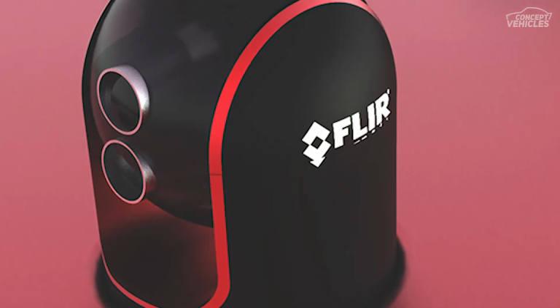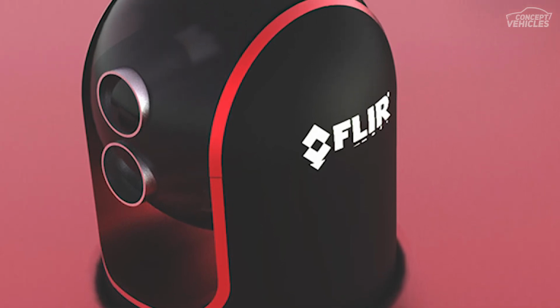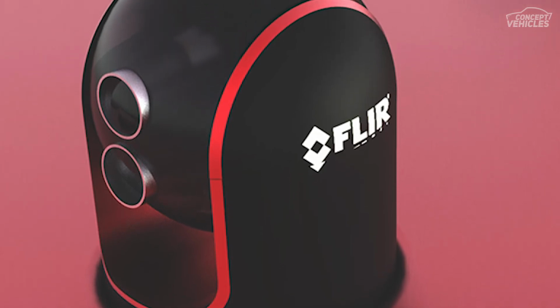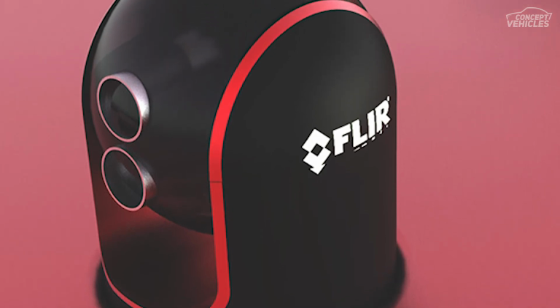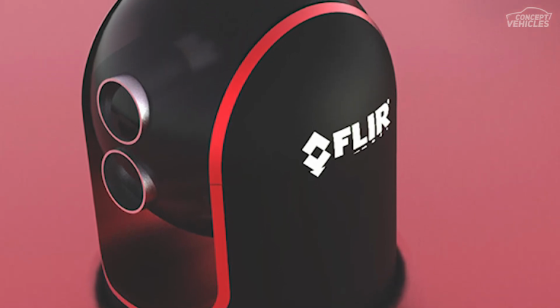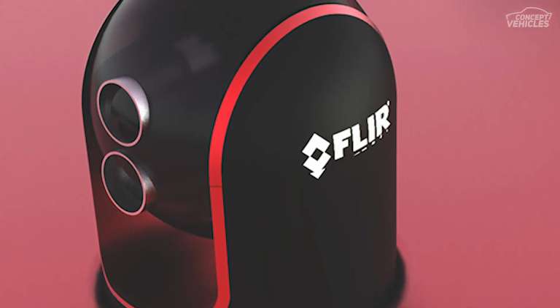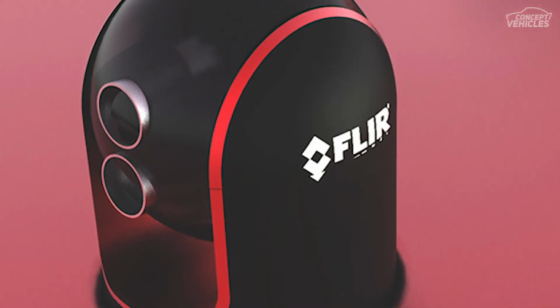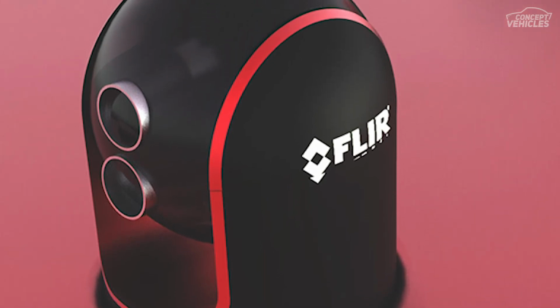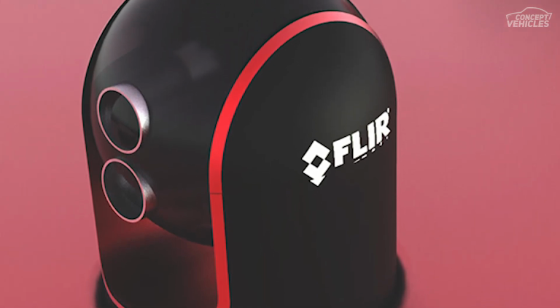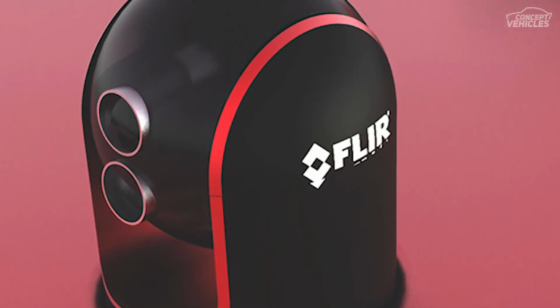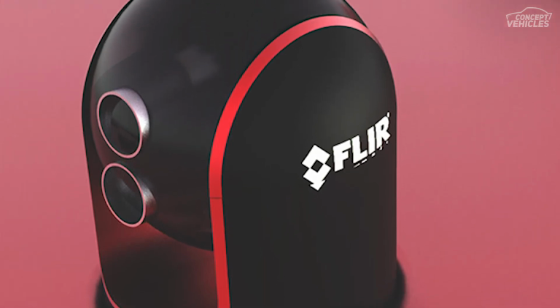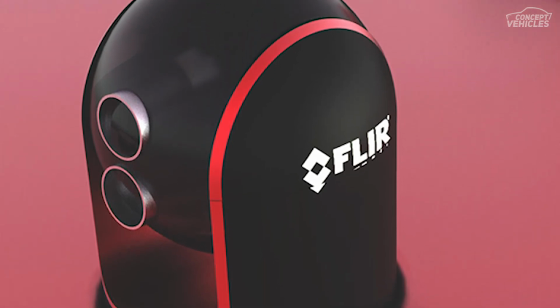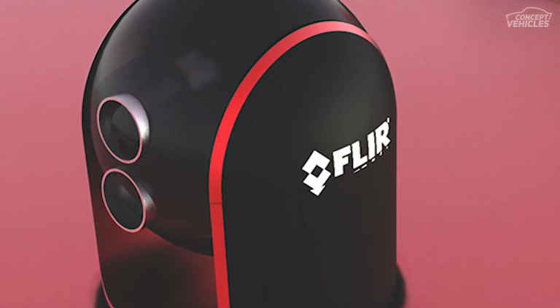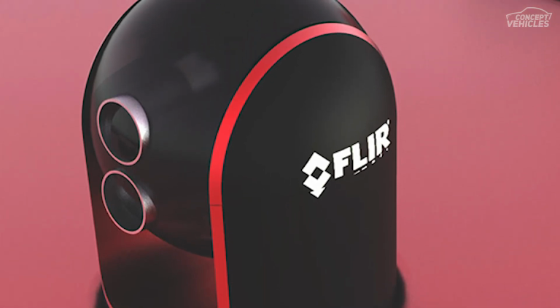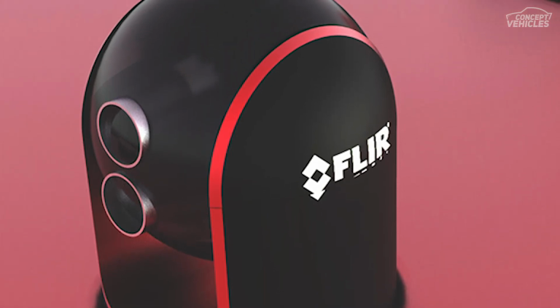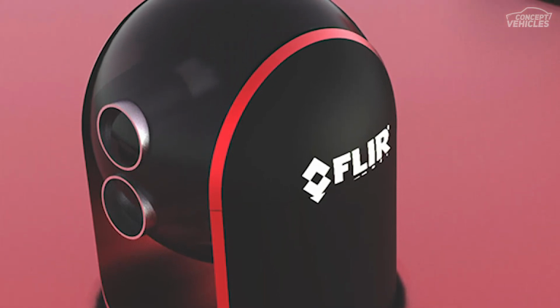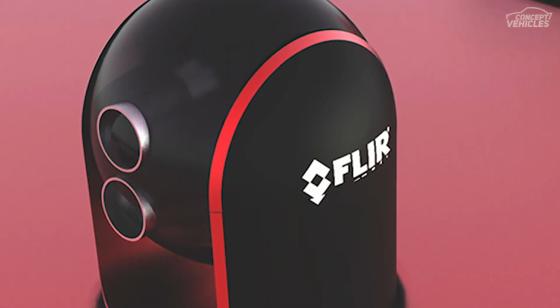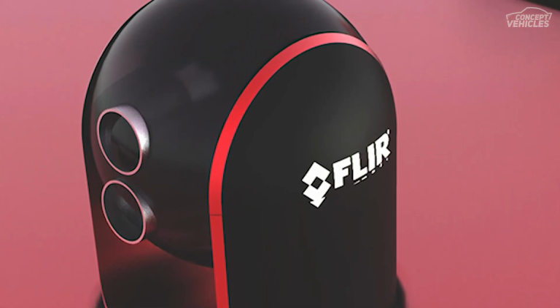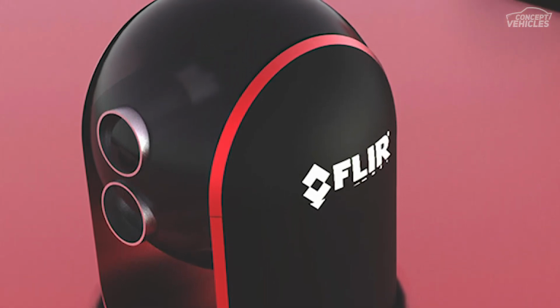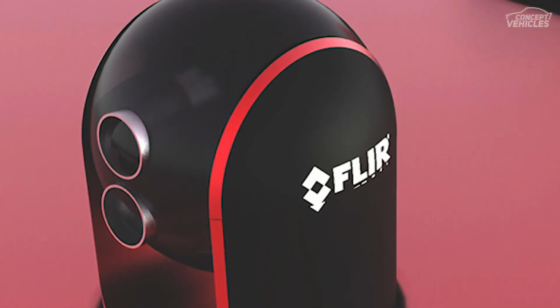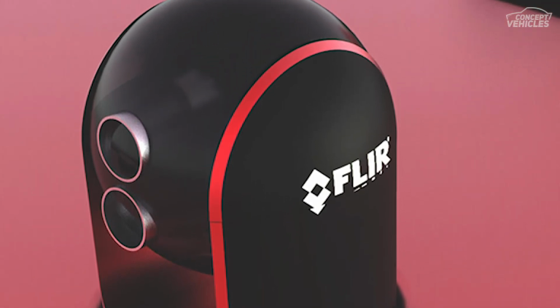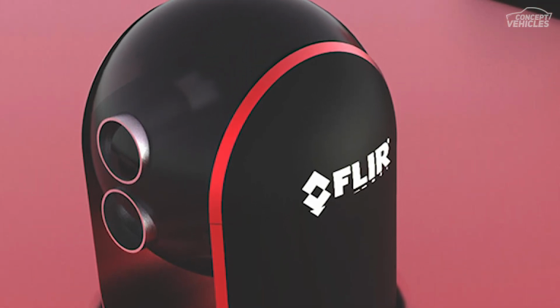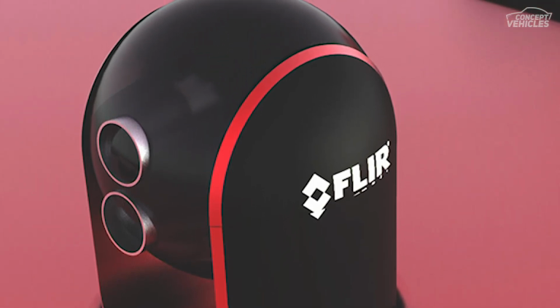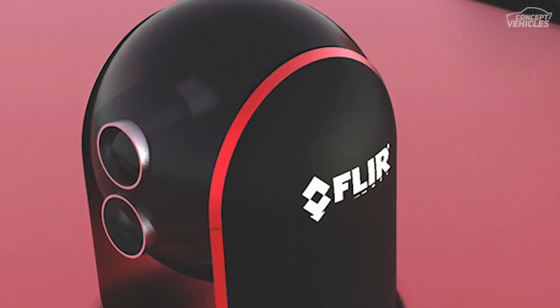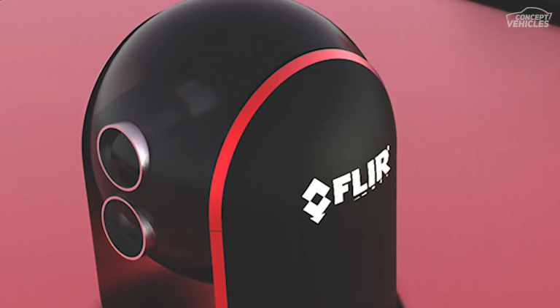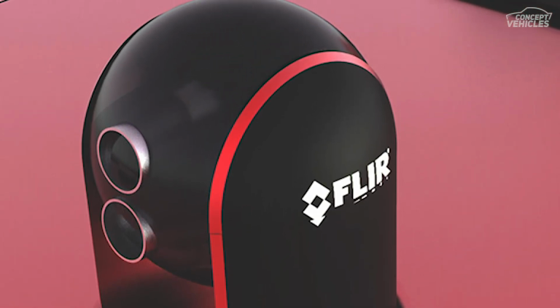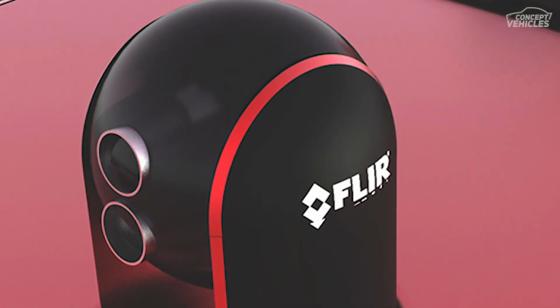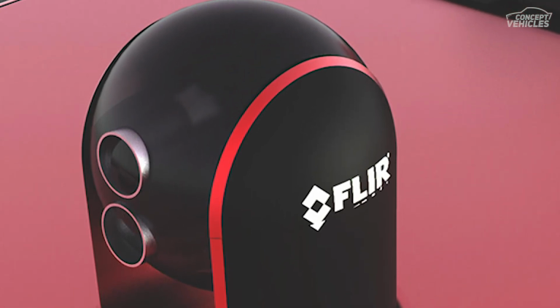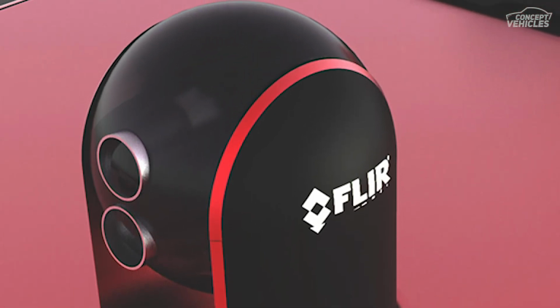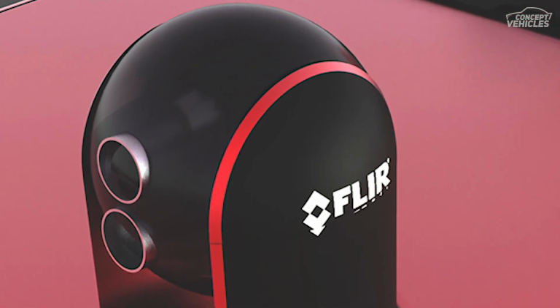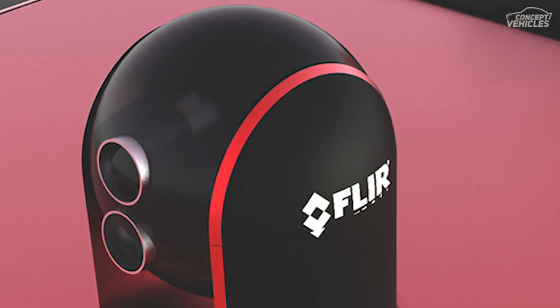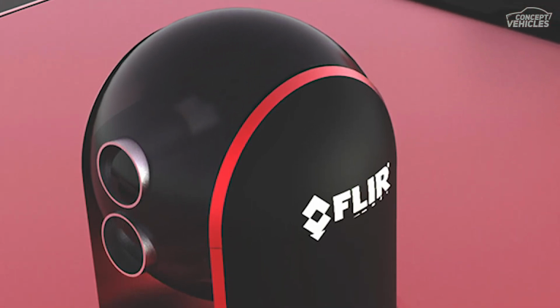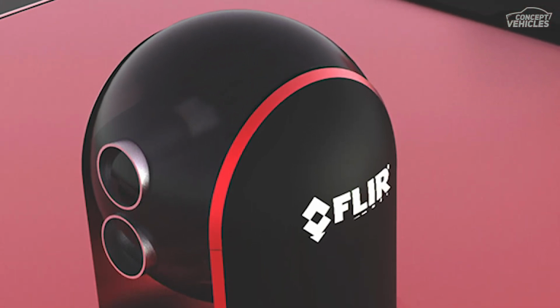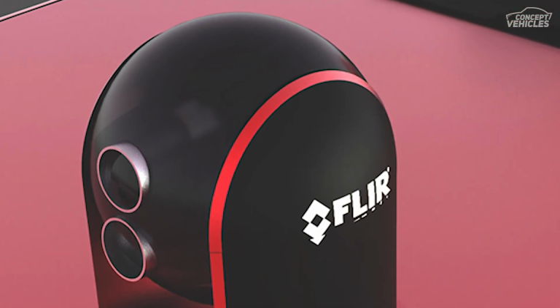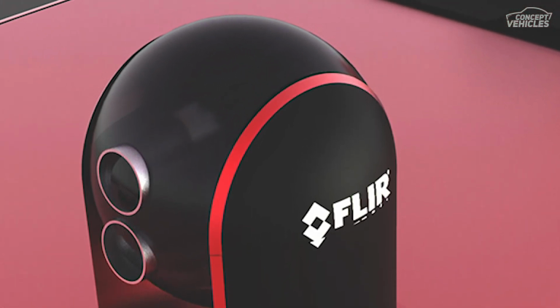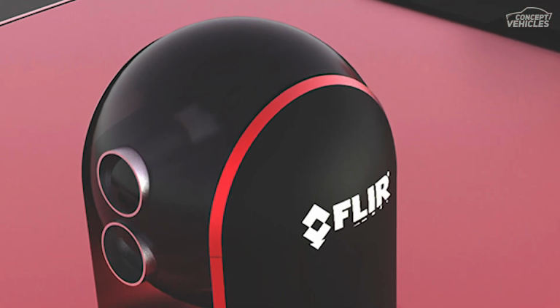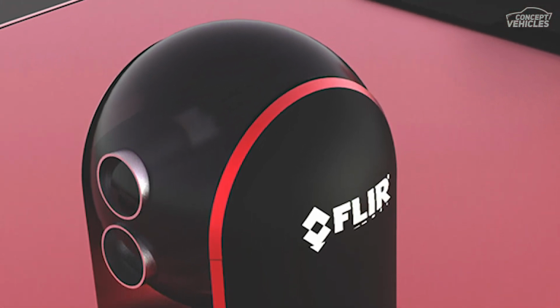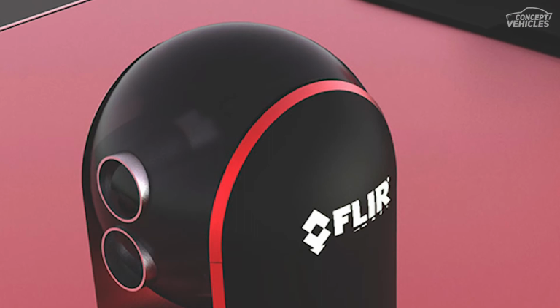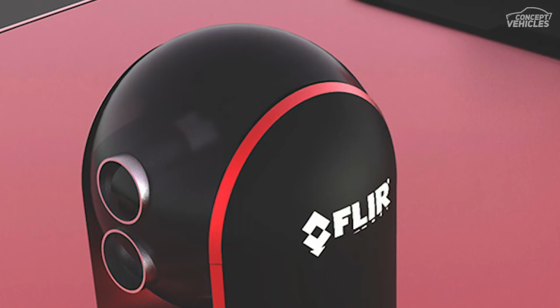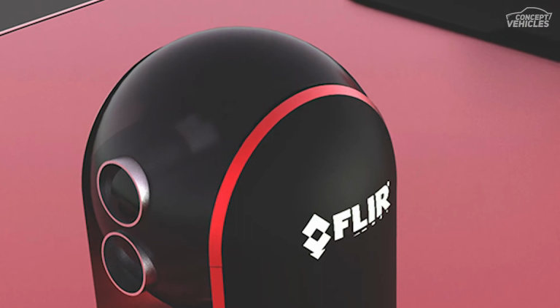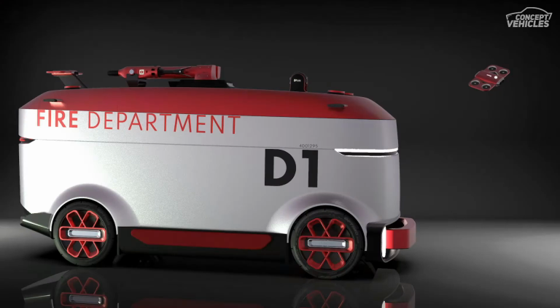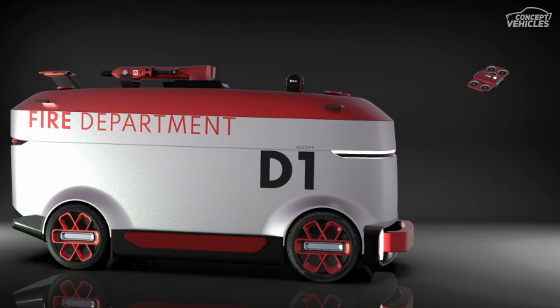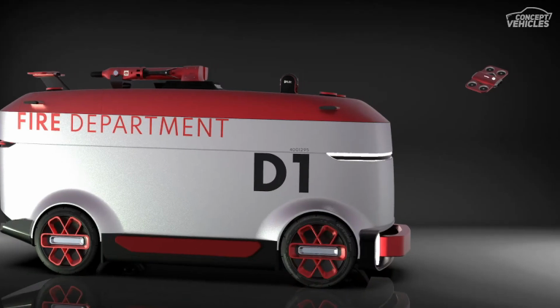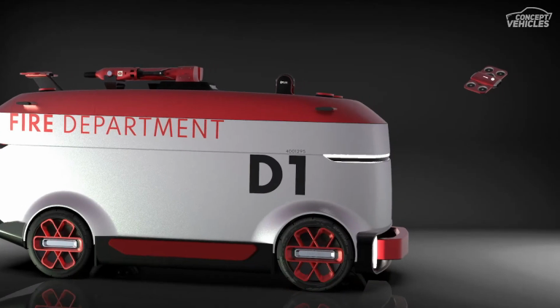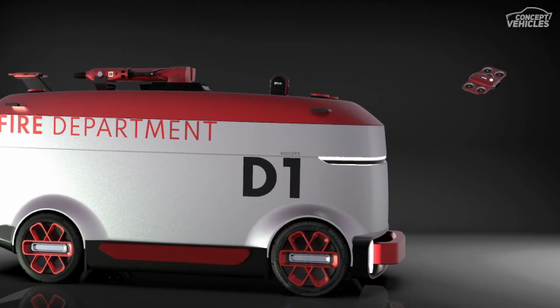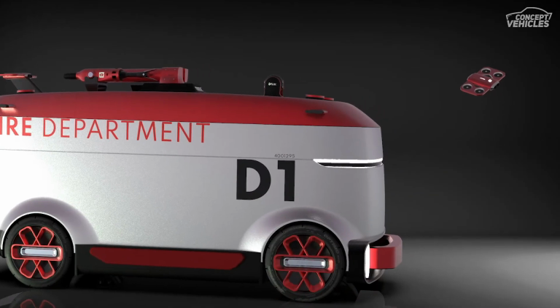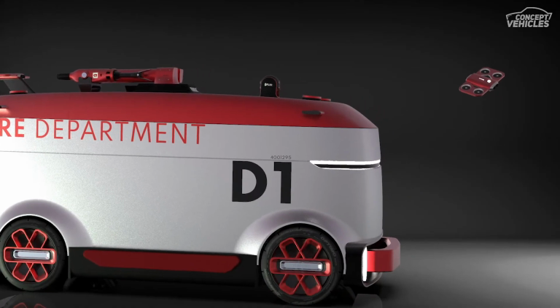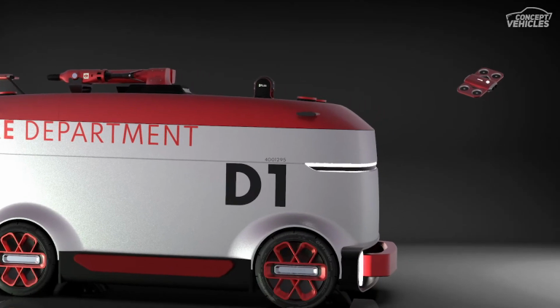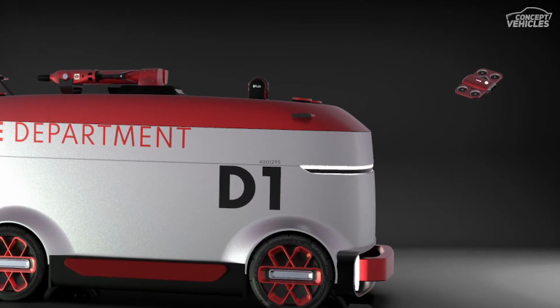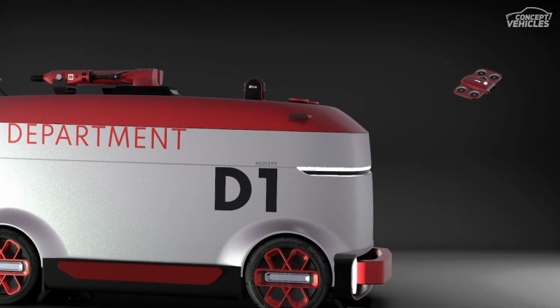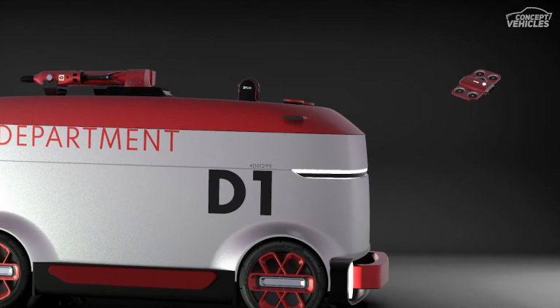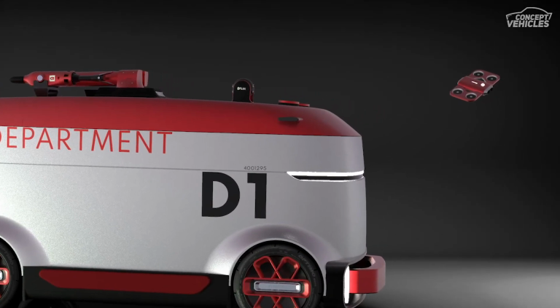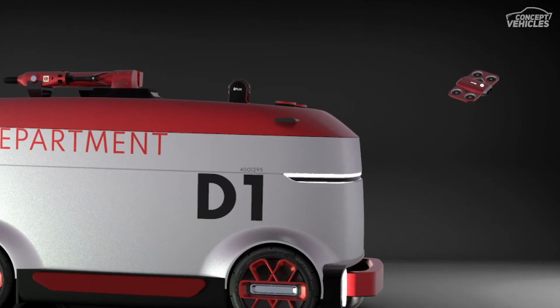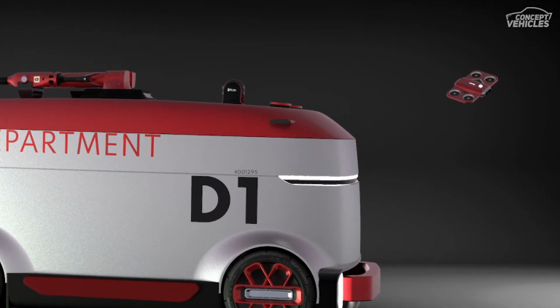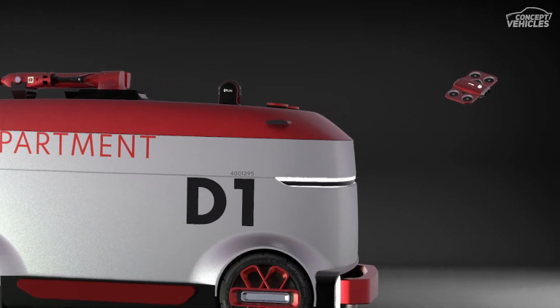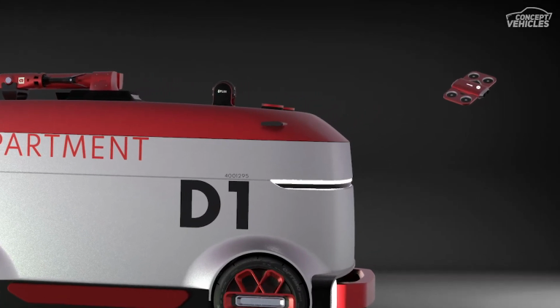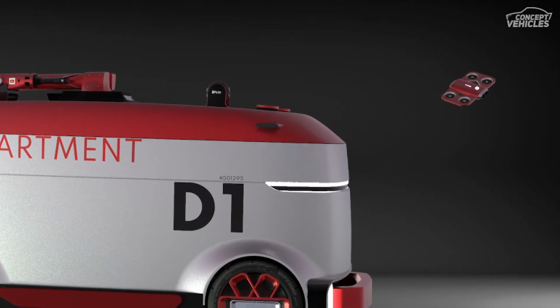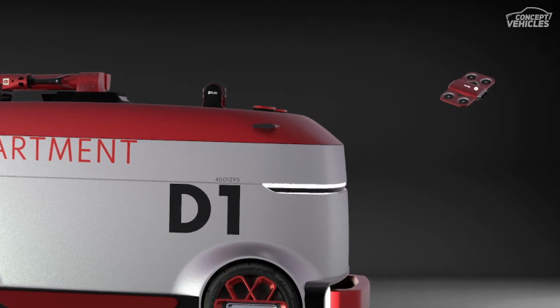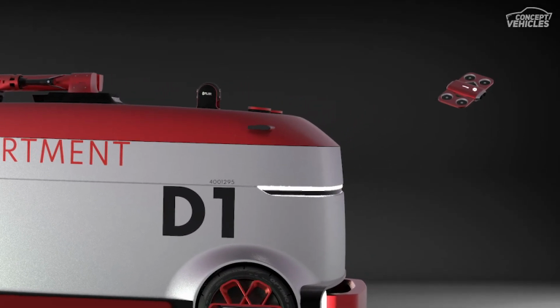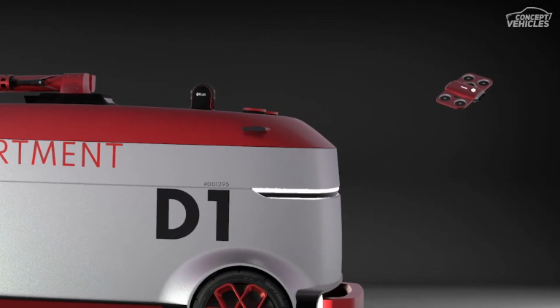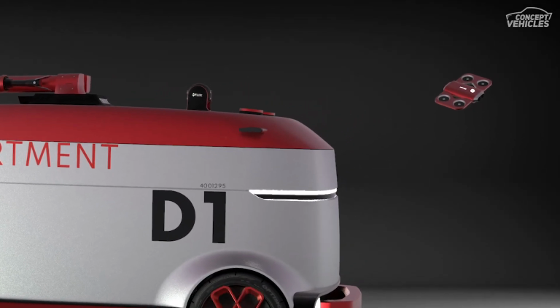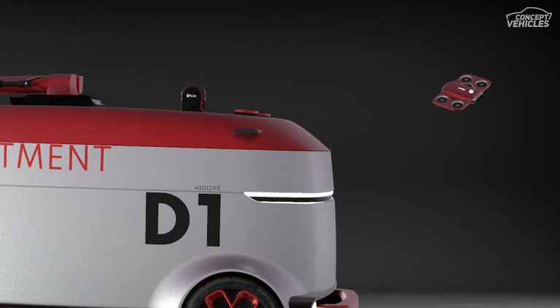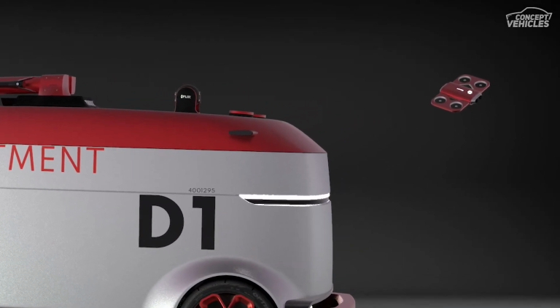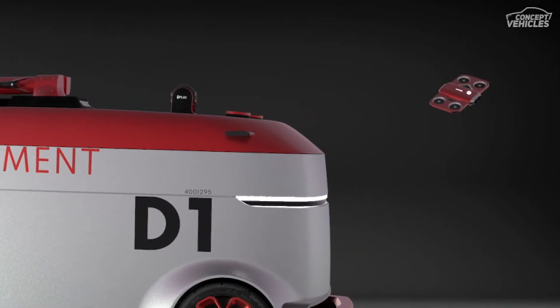The autonomous firefighting vehicle is able to enter the heart of fires, operate and navigate reliably, recognize different objects, fight fire, and remove flammable or dangerous materials.